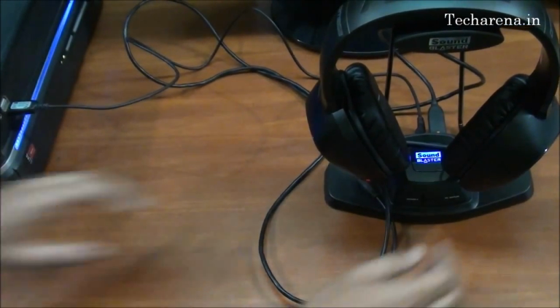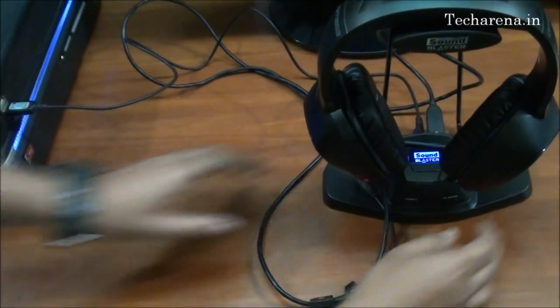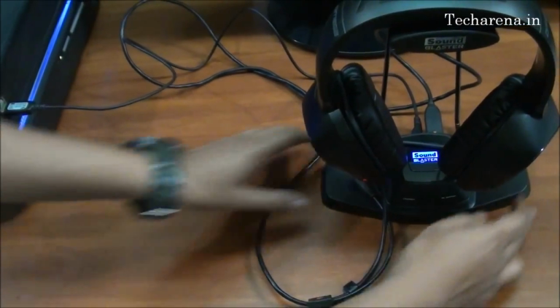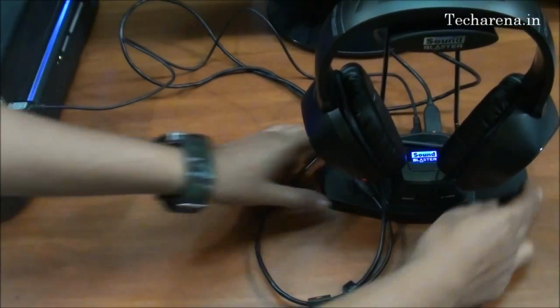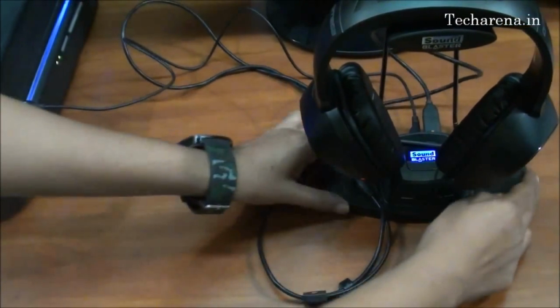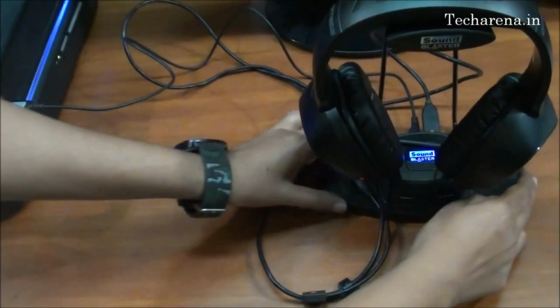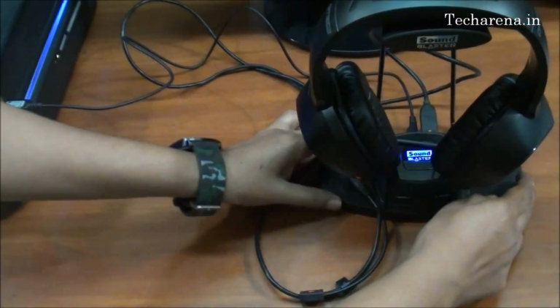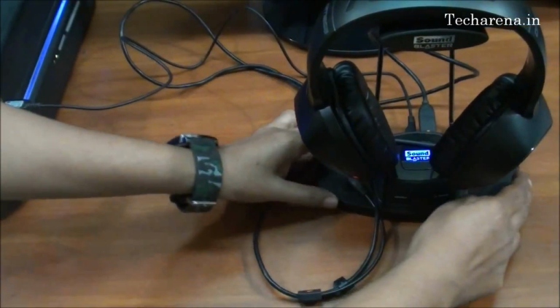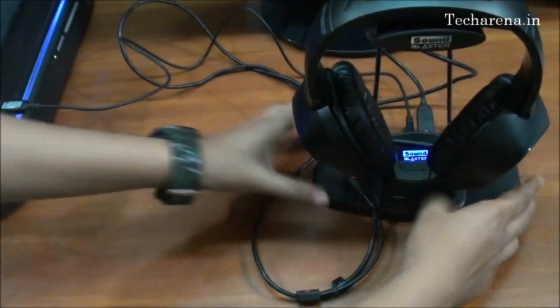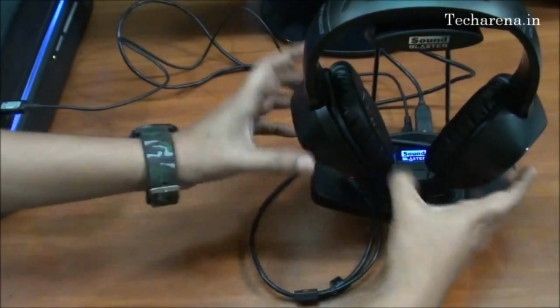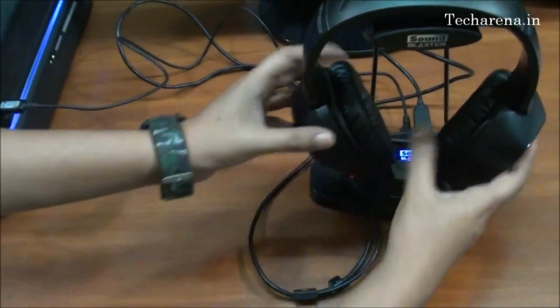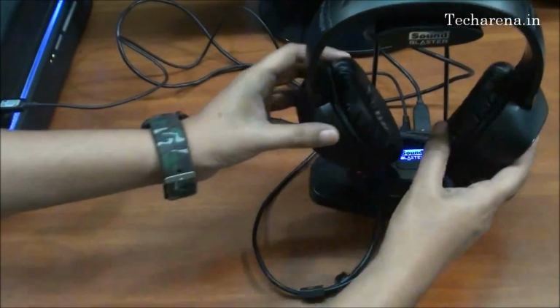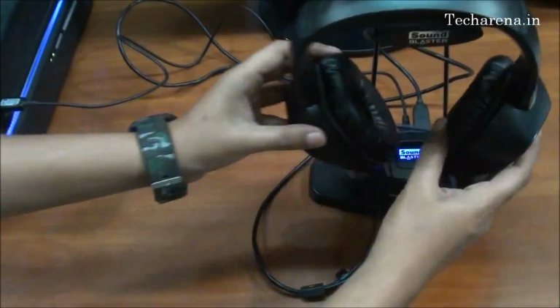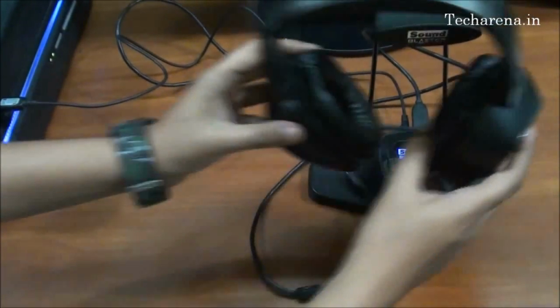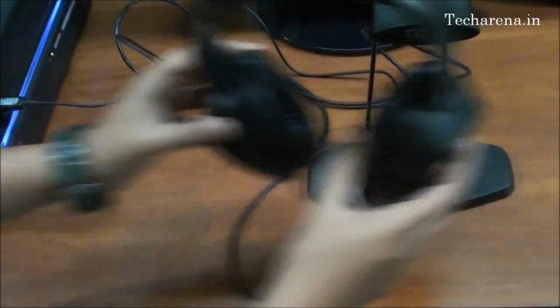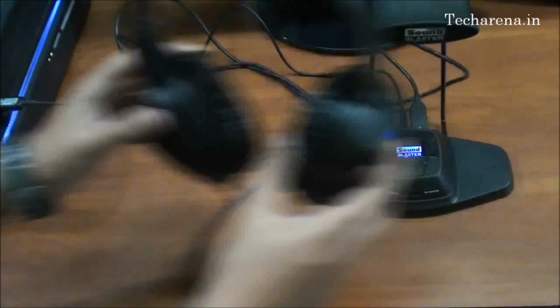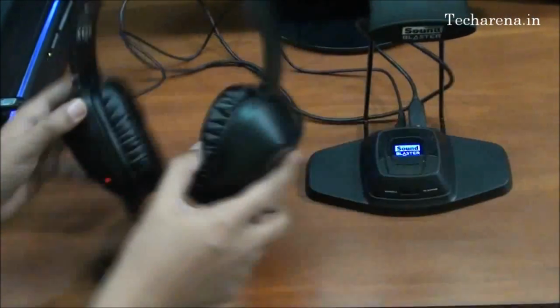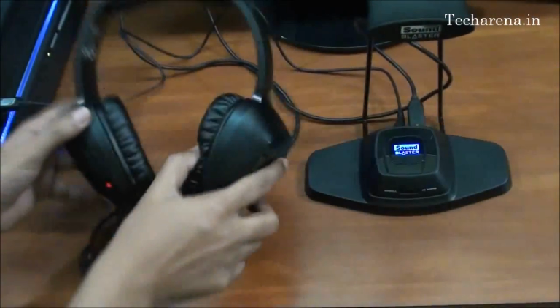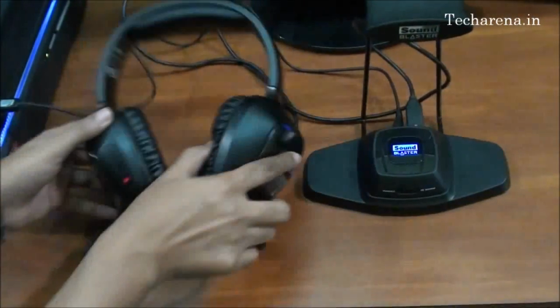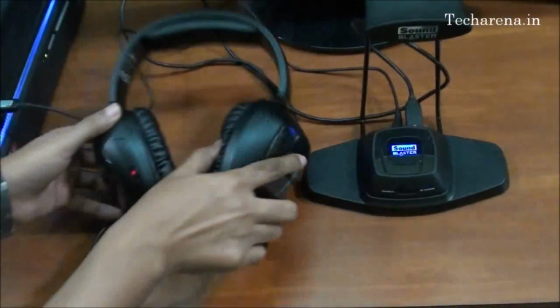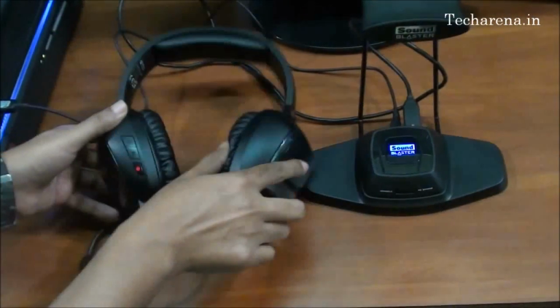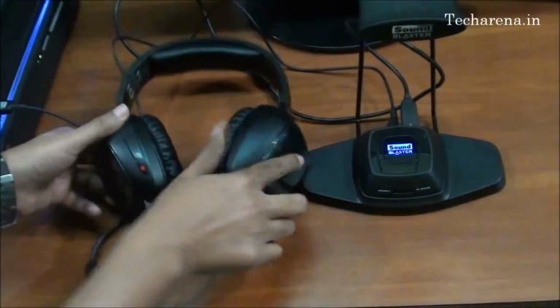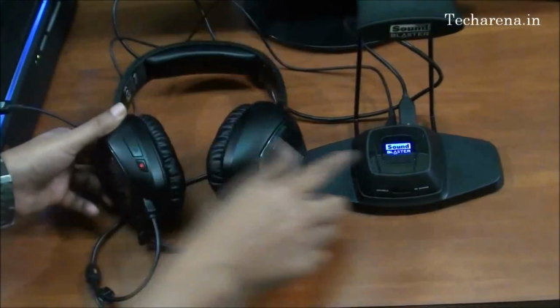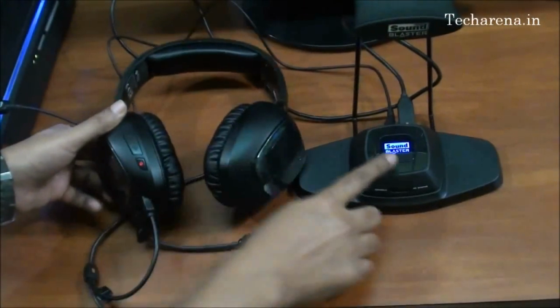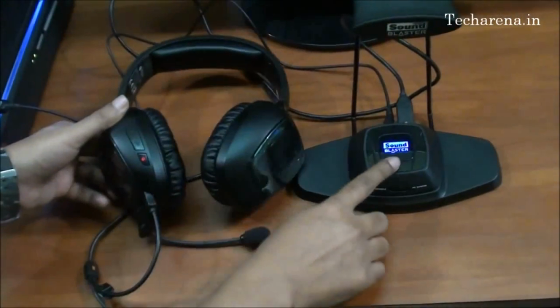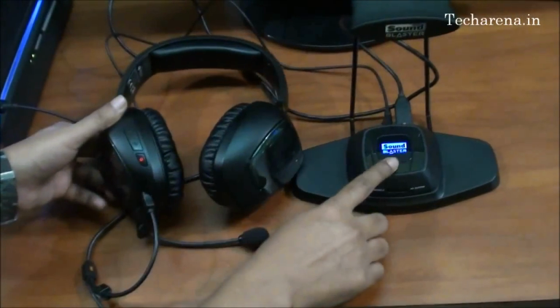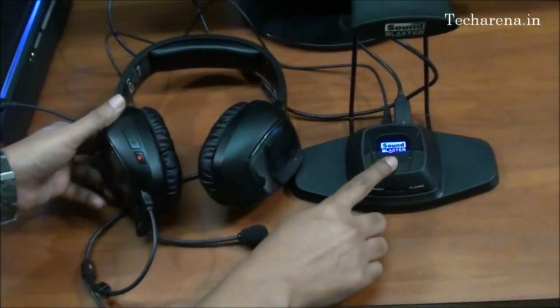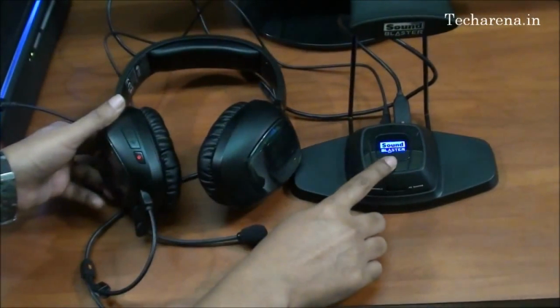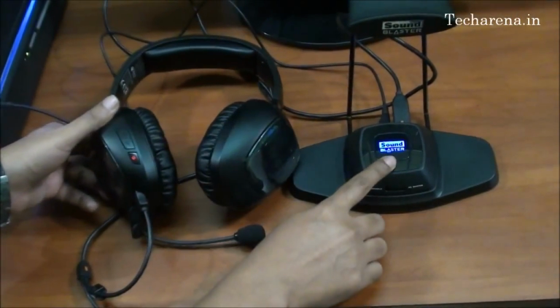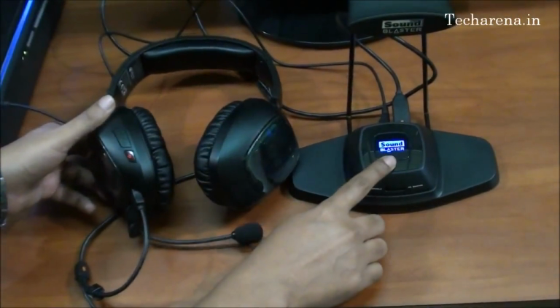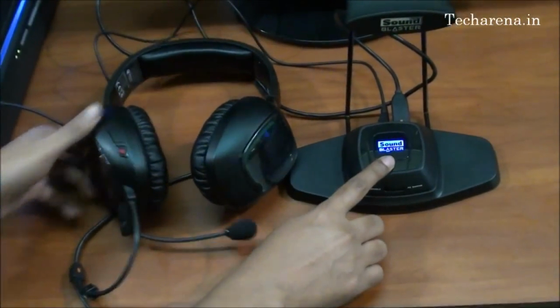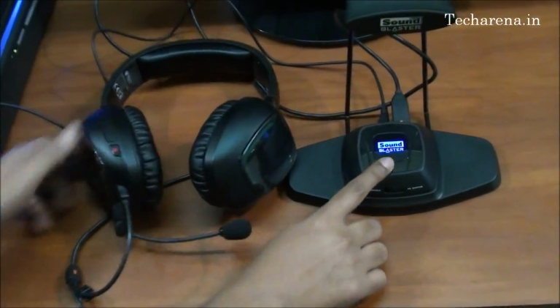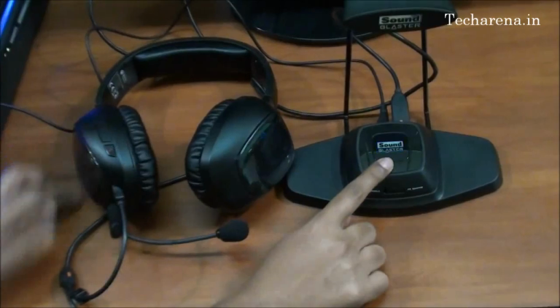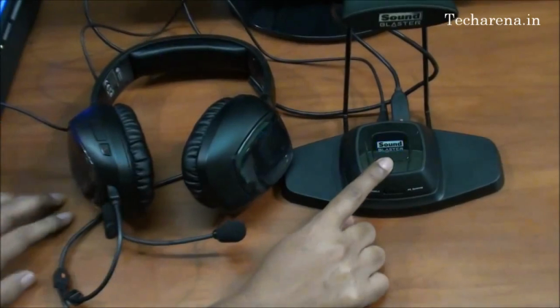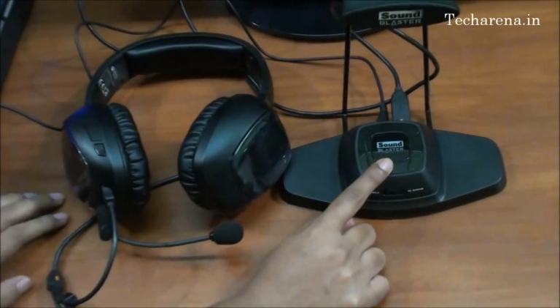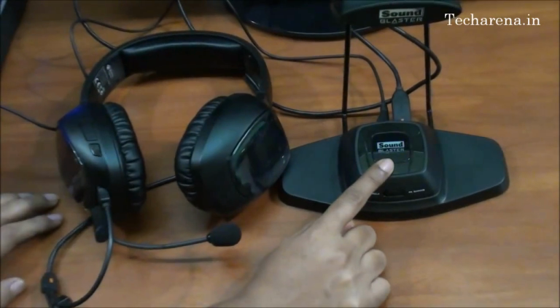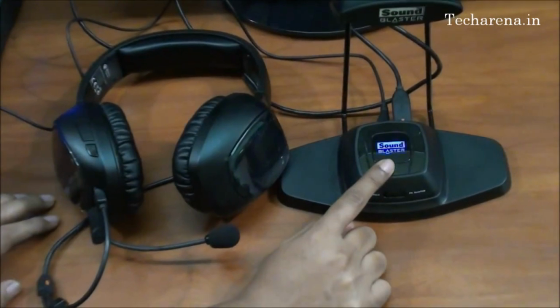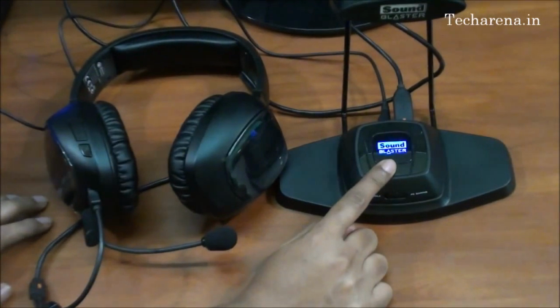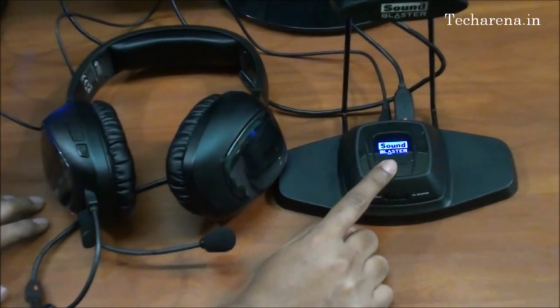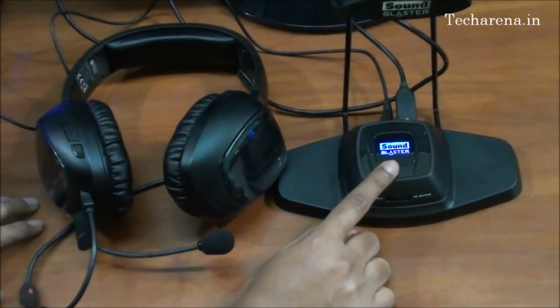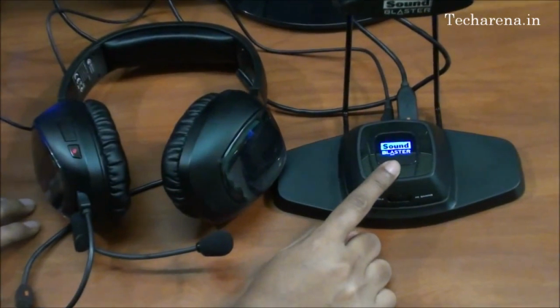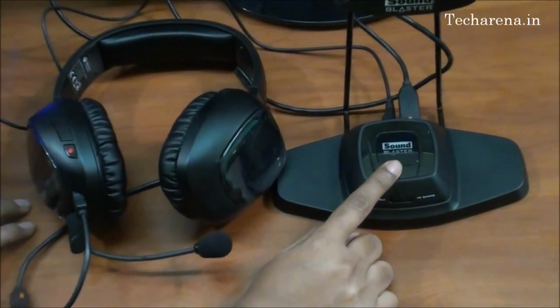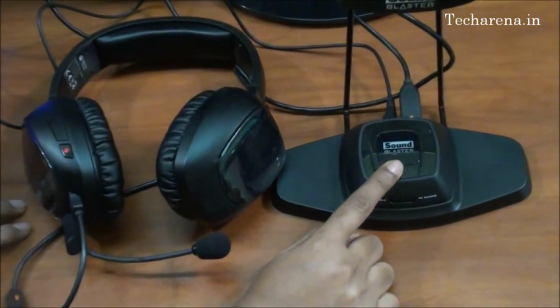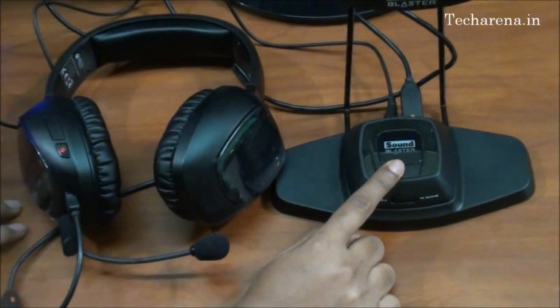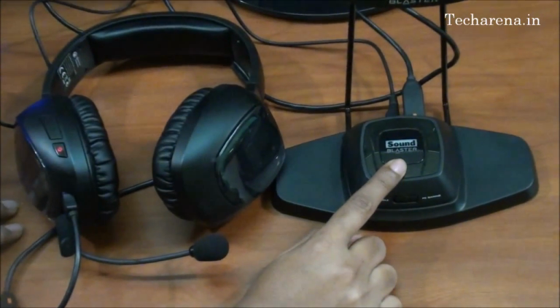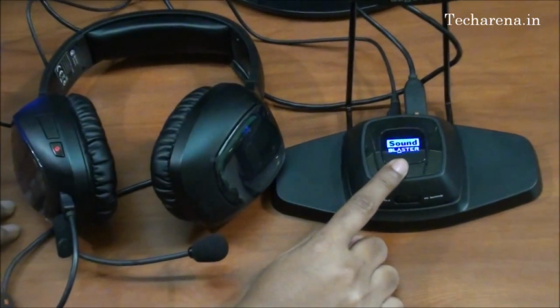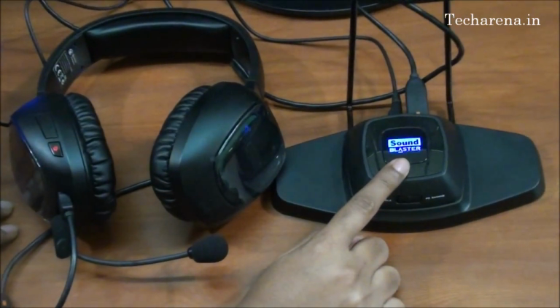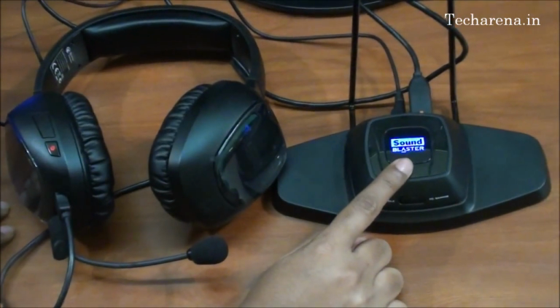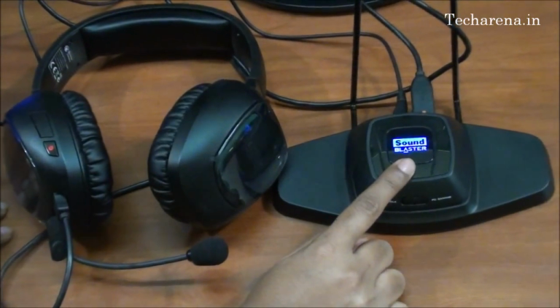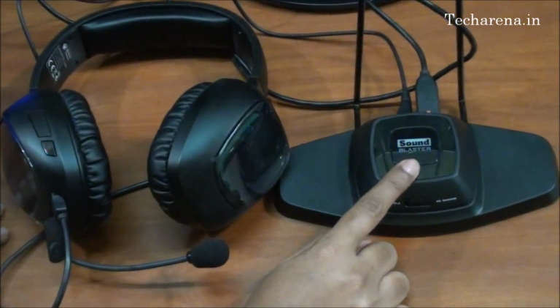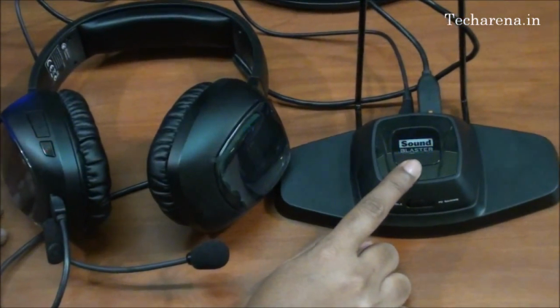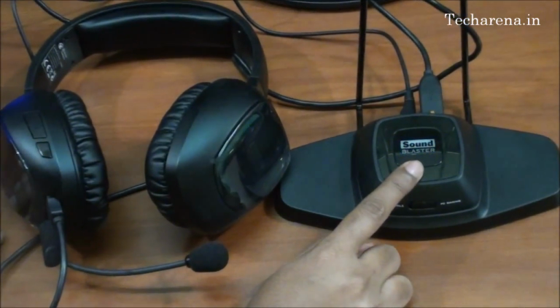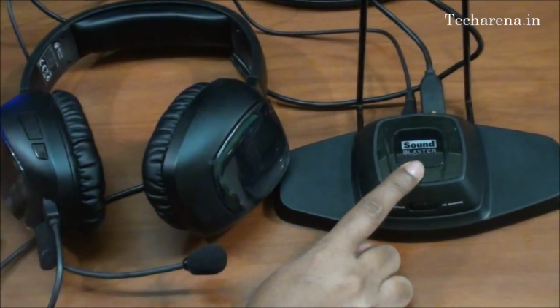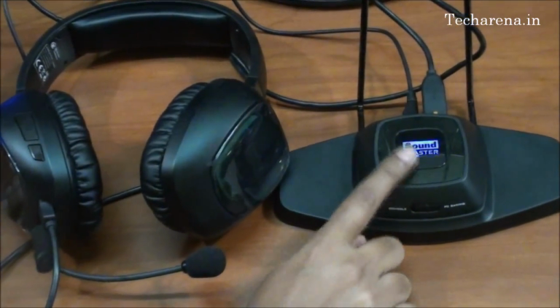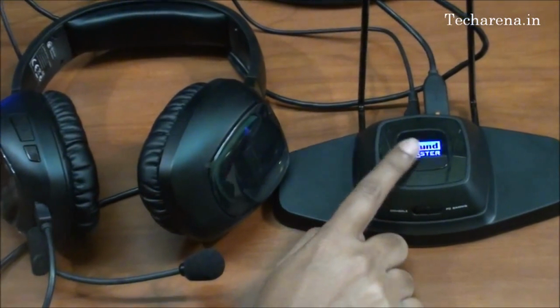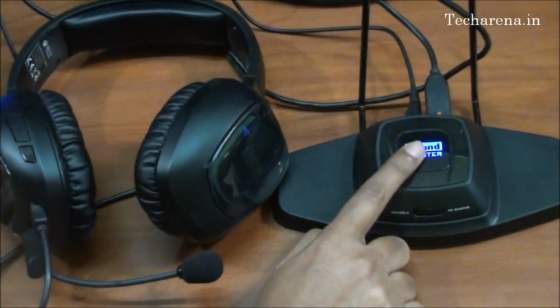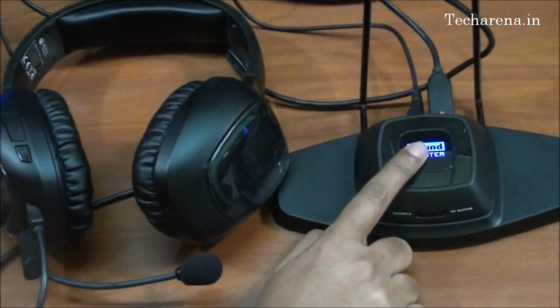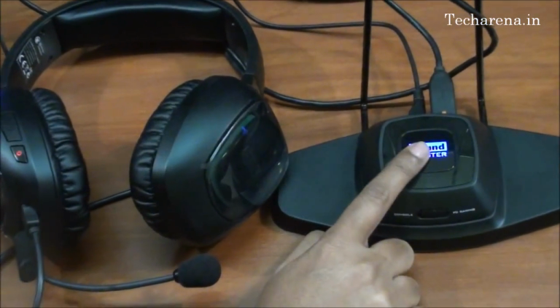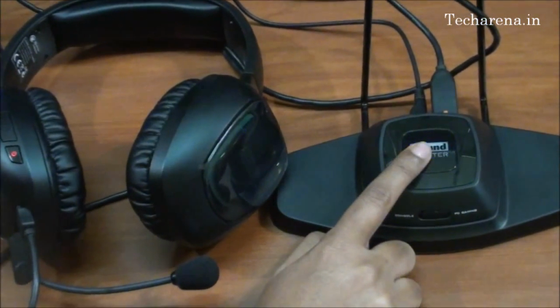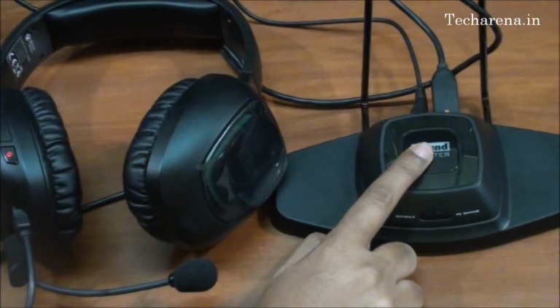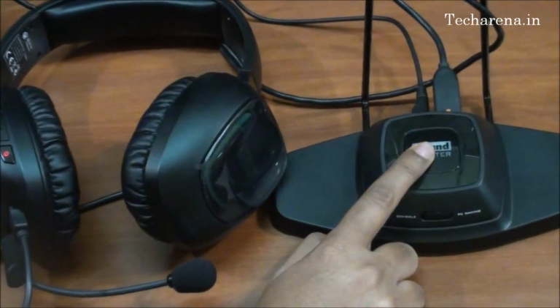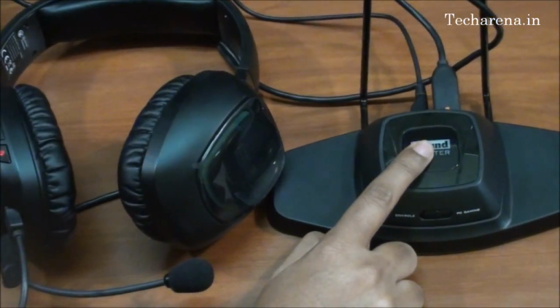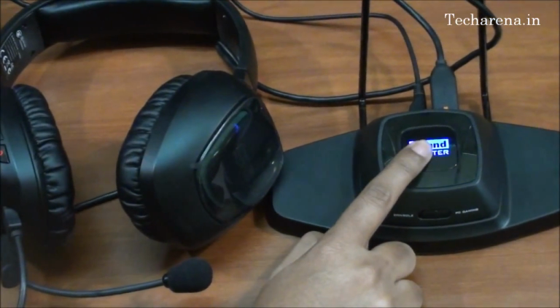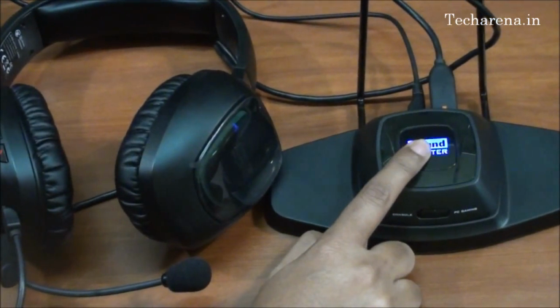You can see a power light which is working on the WiFi device. To pair this device with any other wireless media, you have to press this button for 3 seconds.